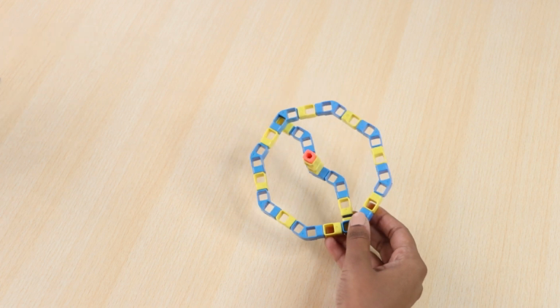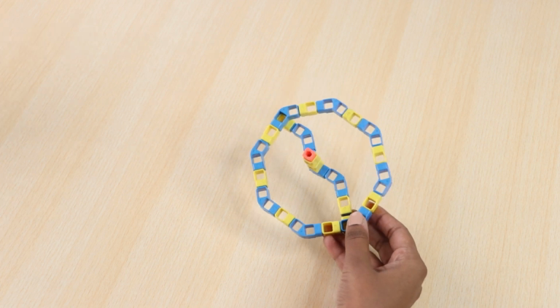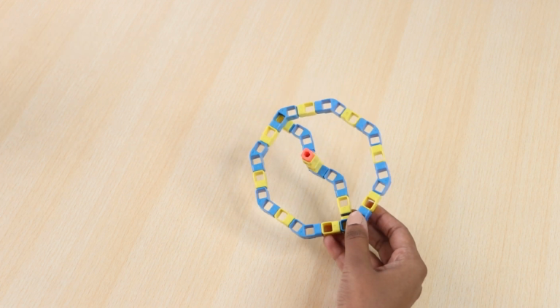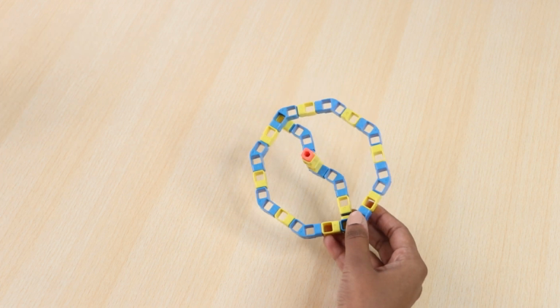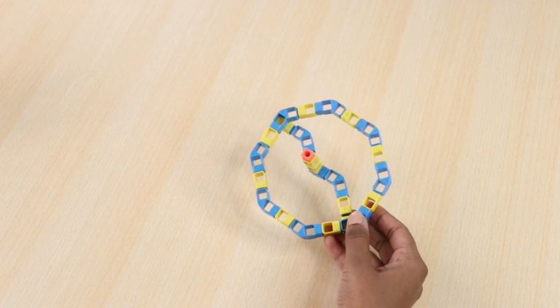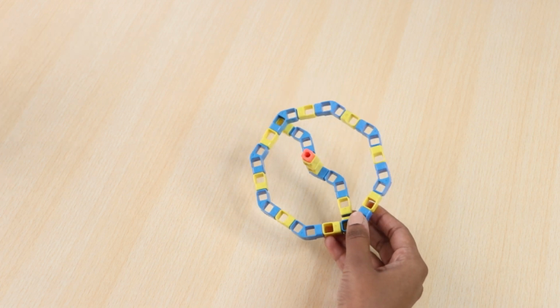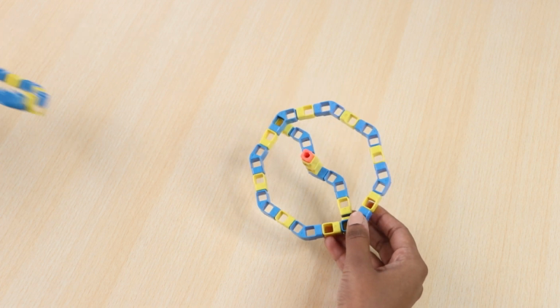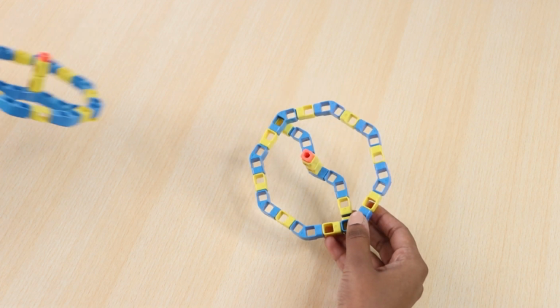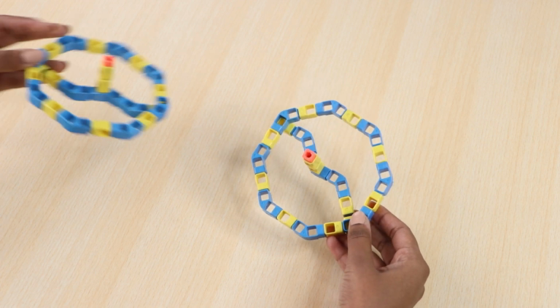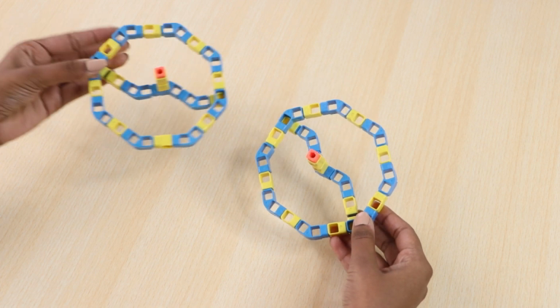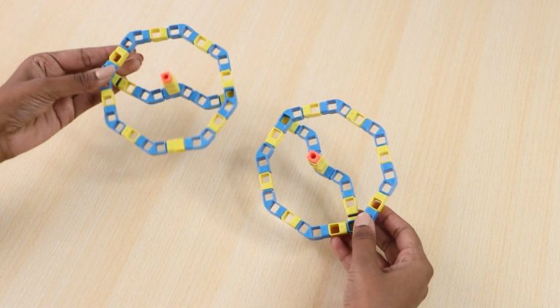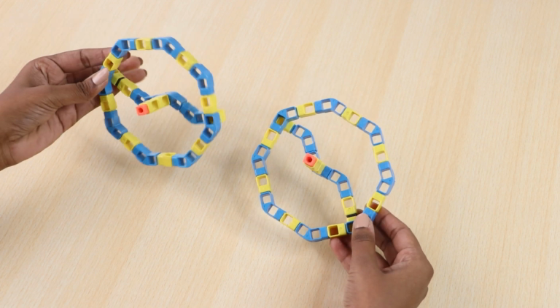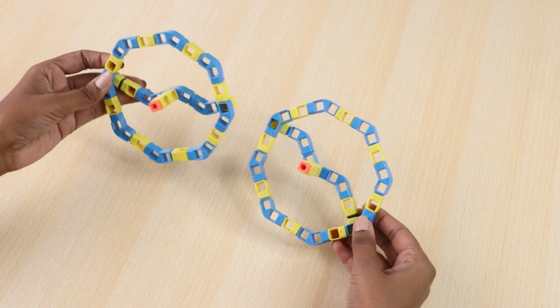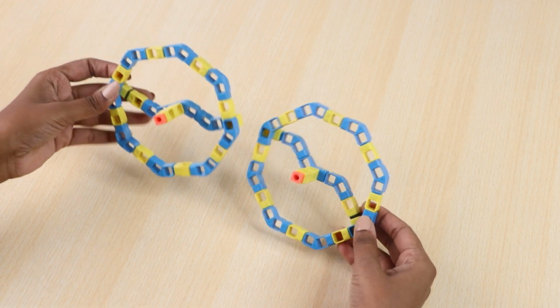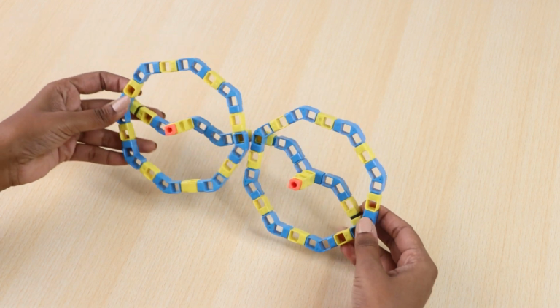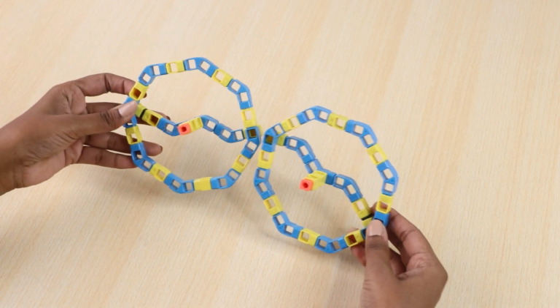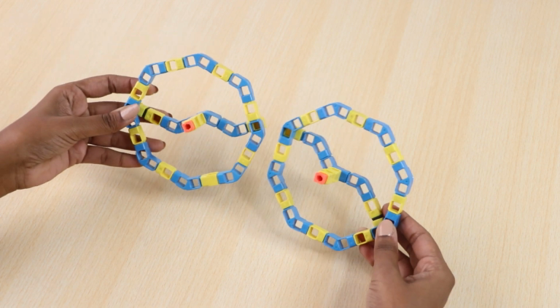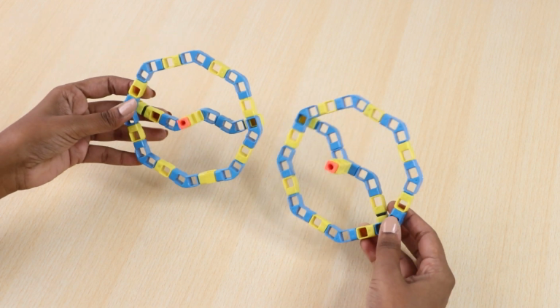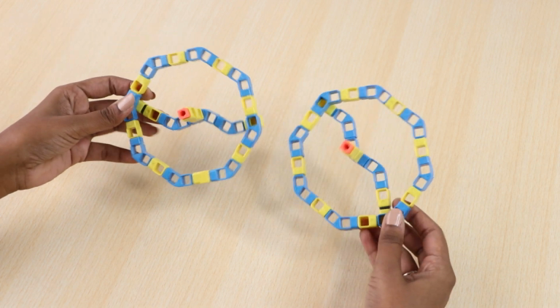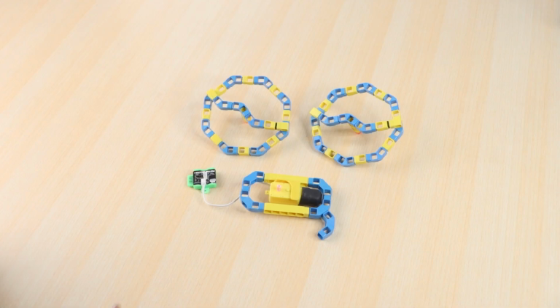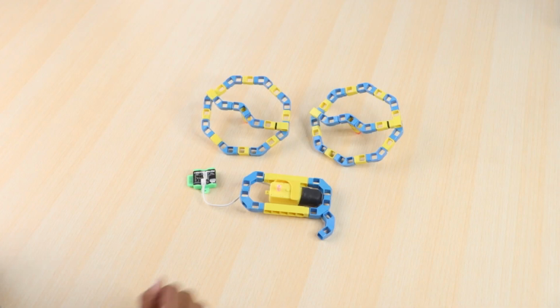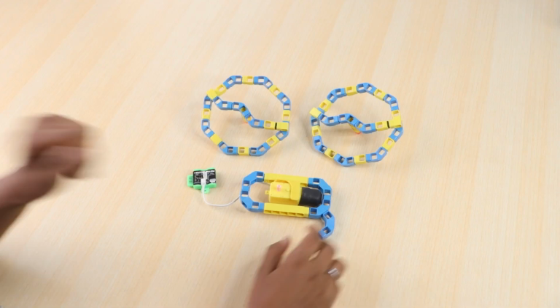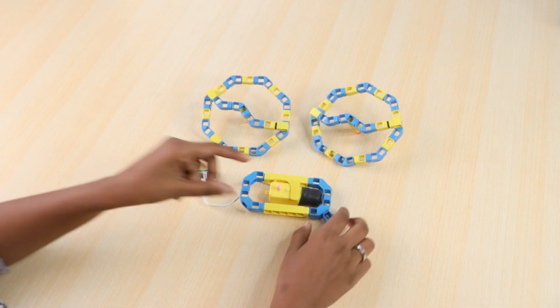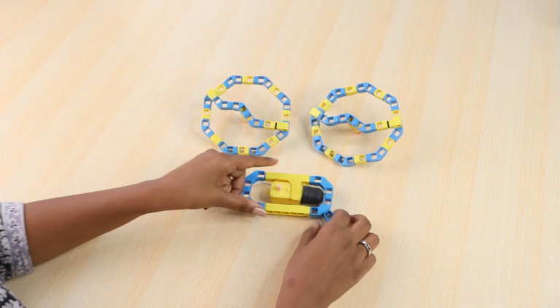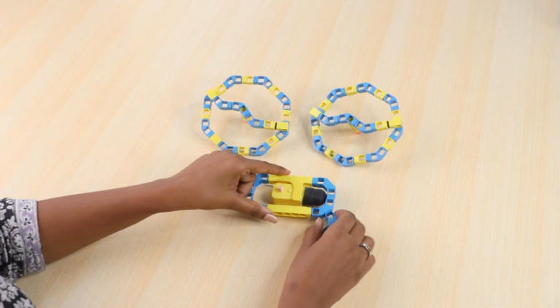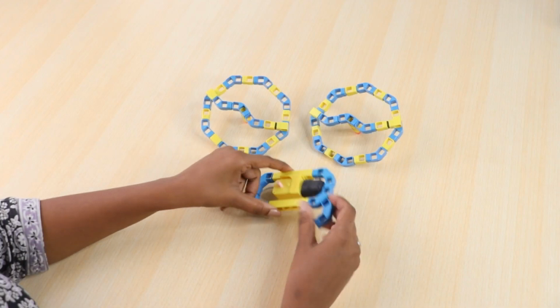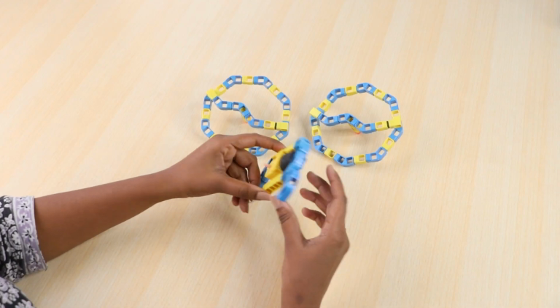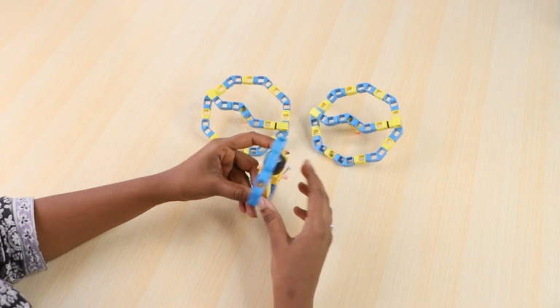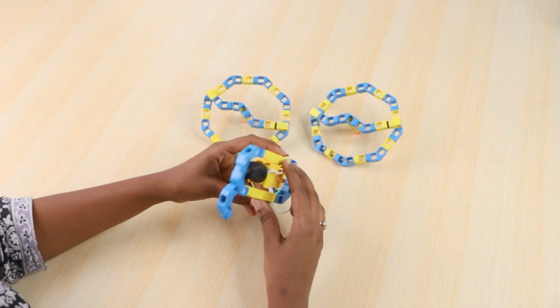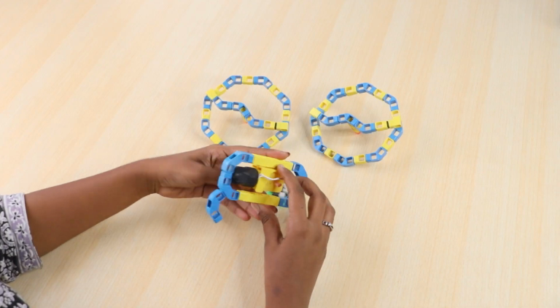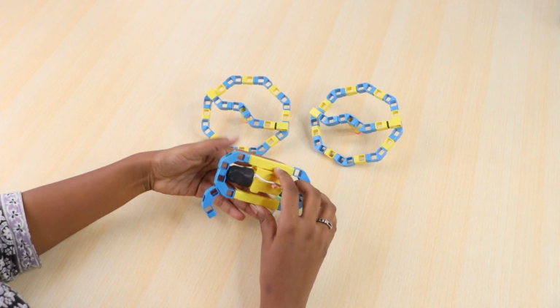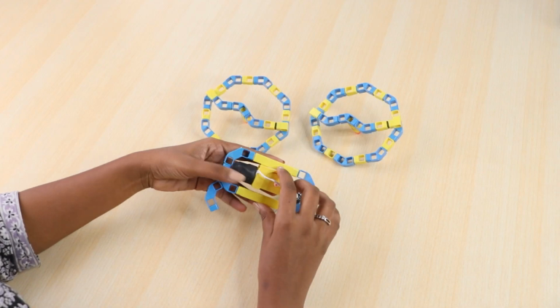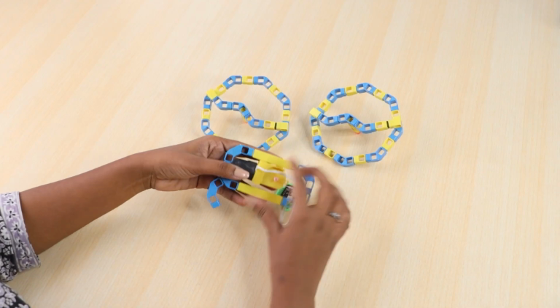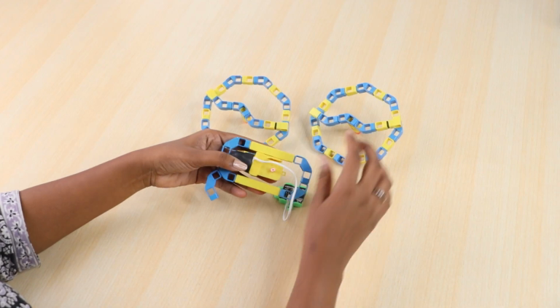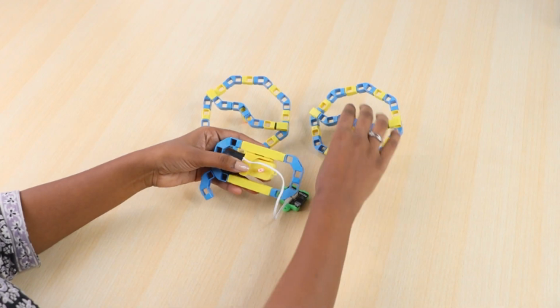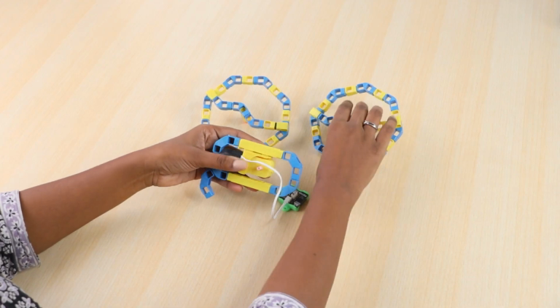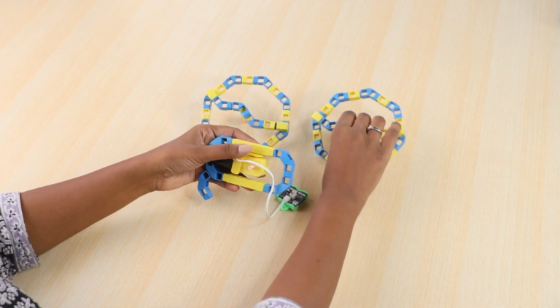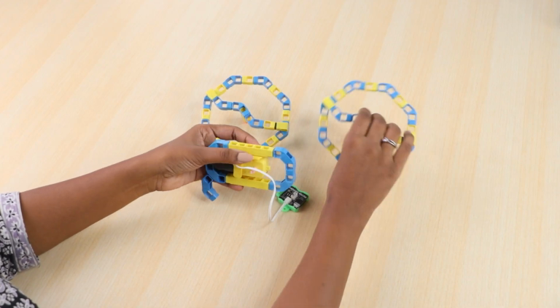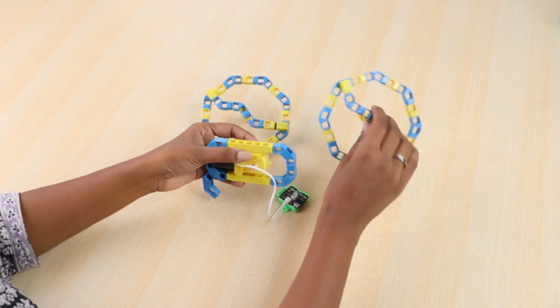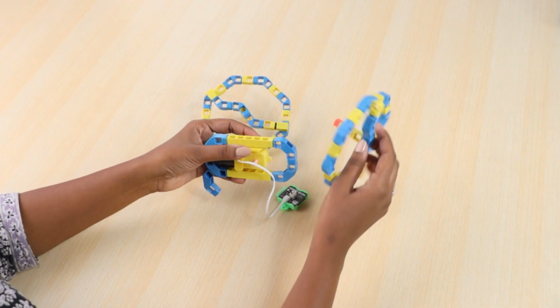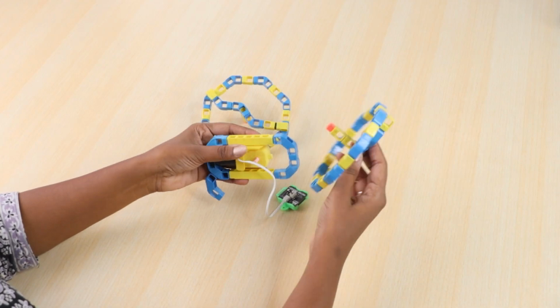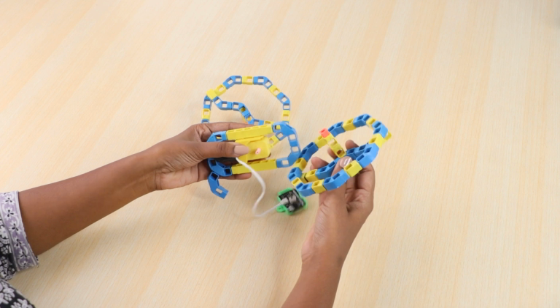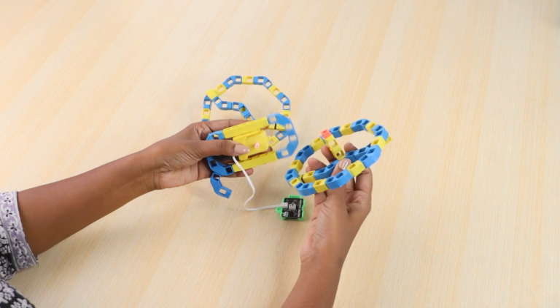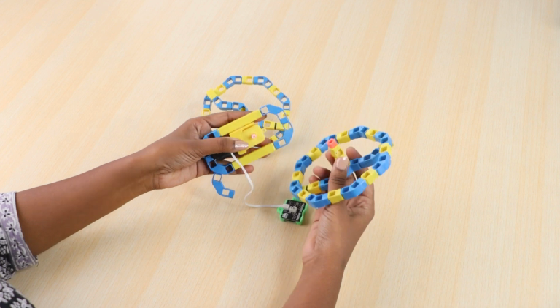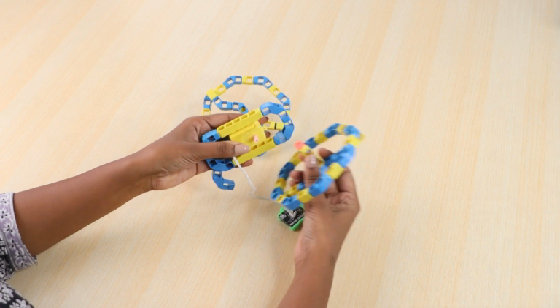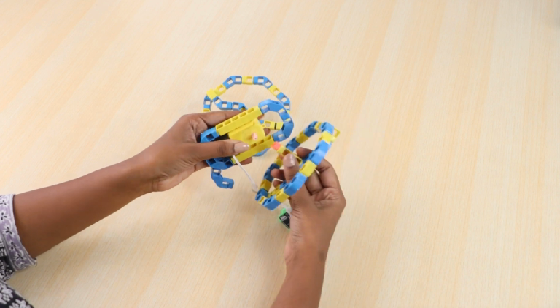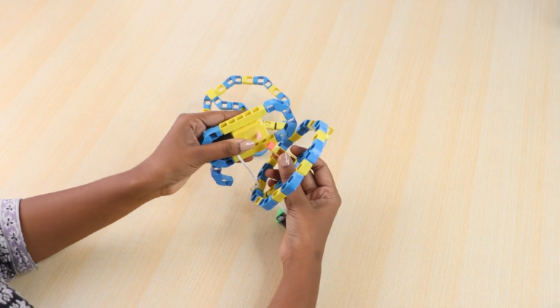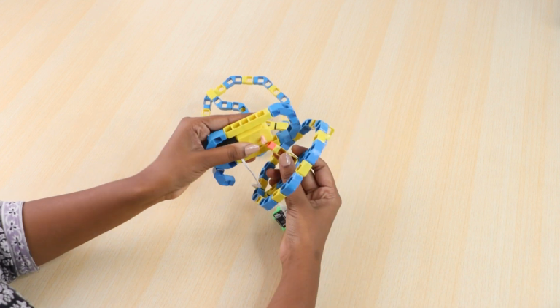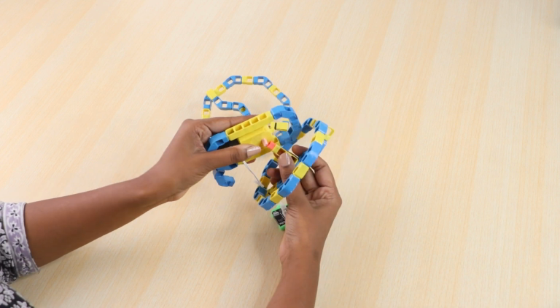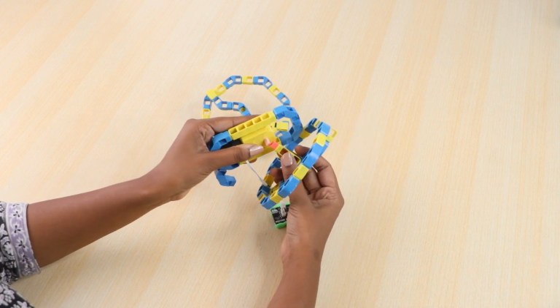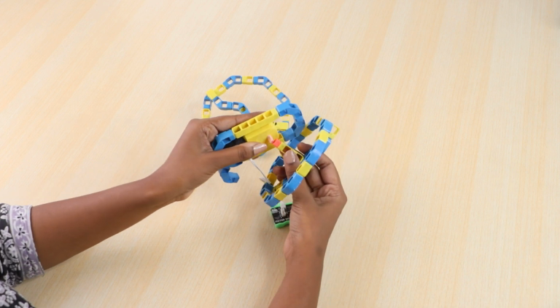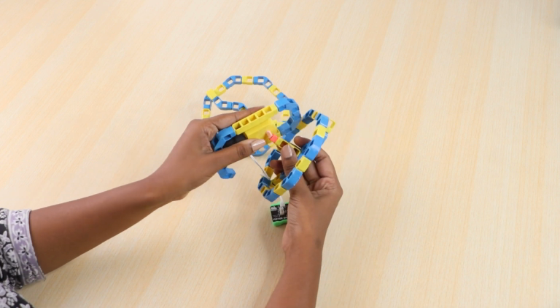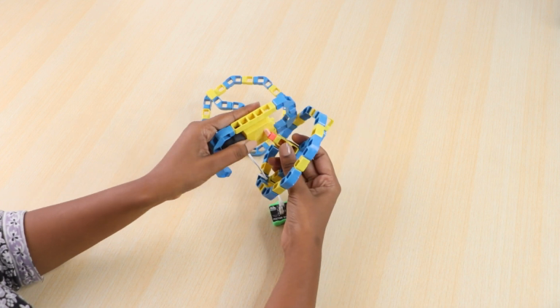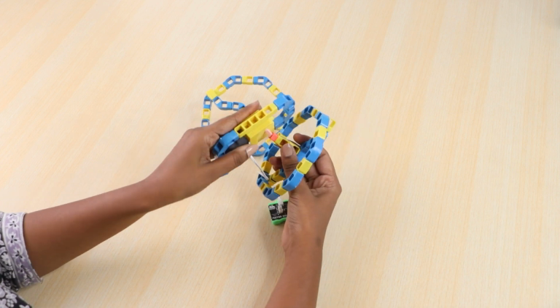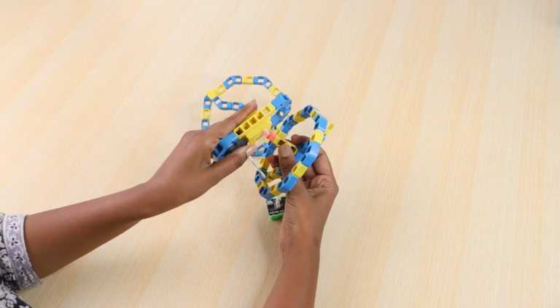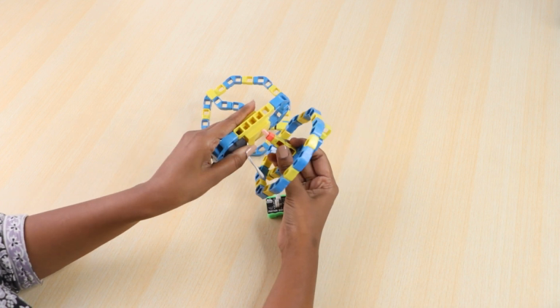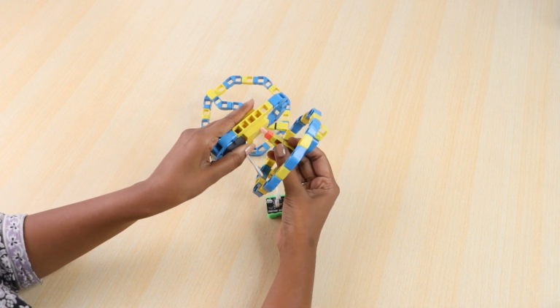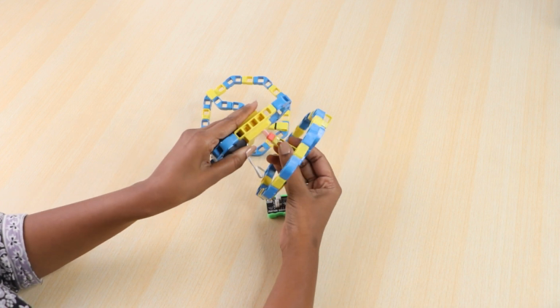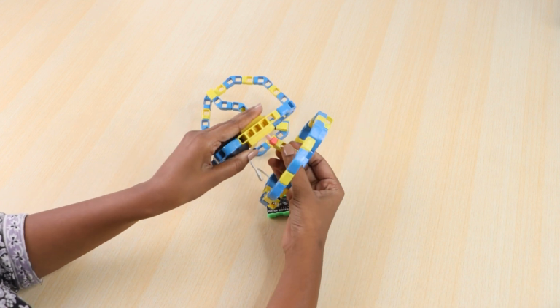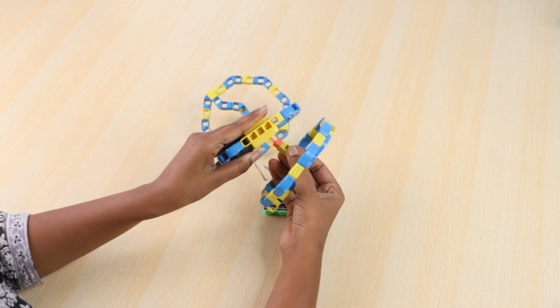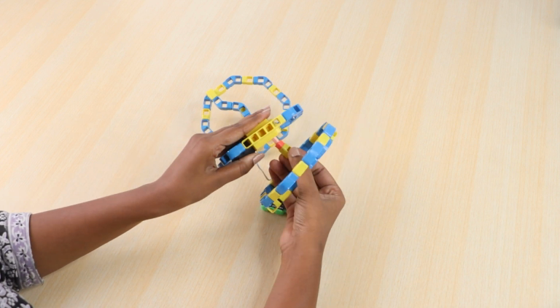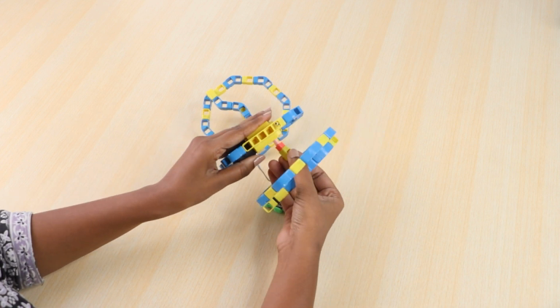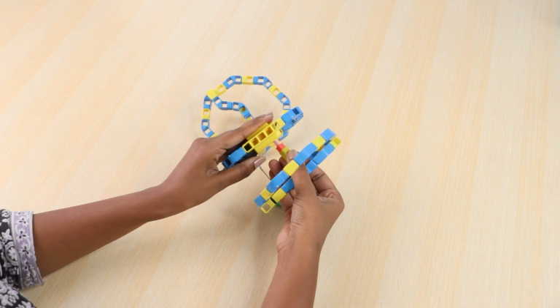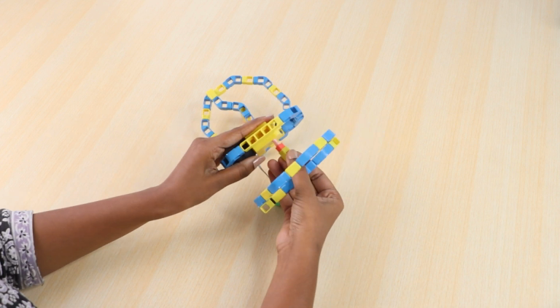Make 2 structures like this. Now take all 3 structures and join them together as shown to make 1 structure.